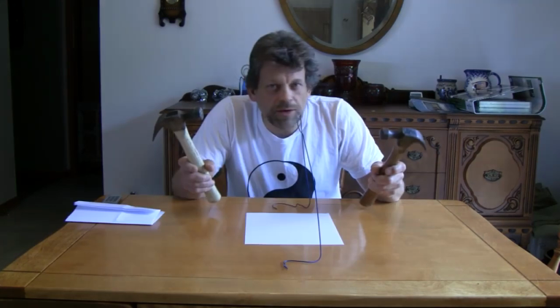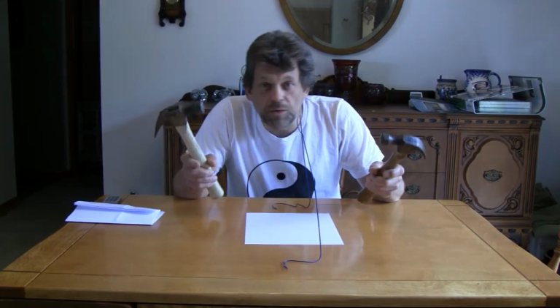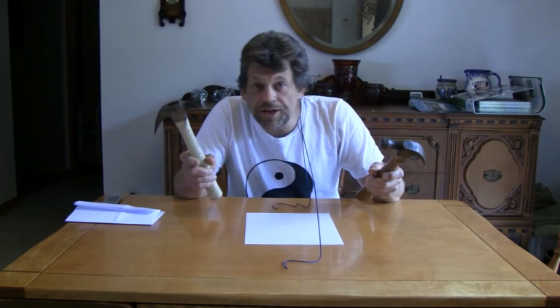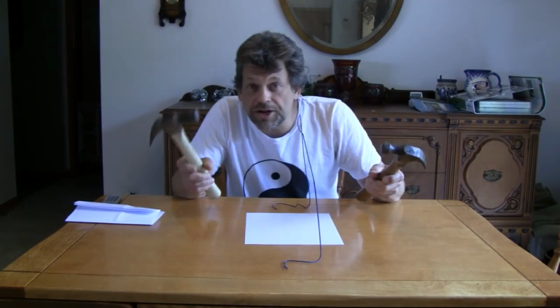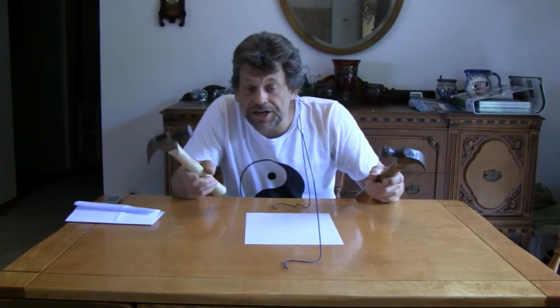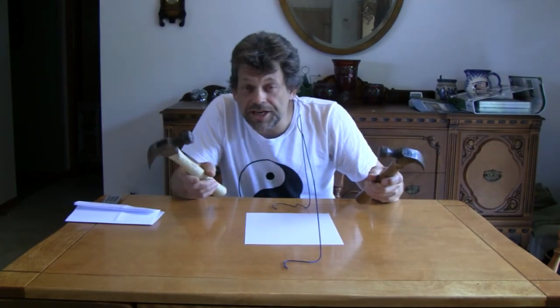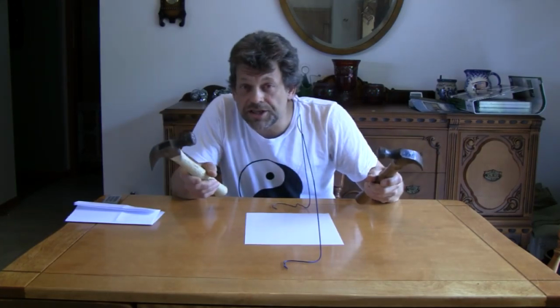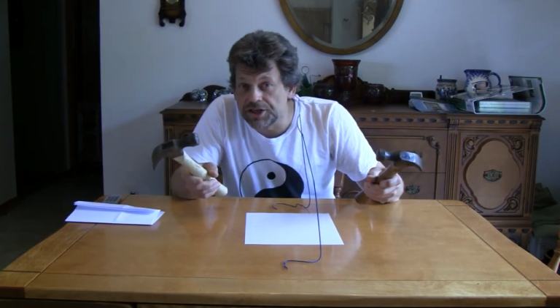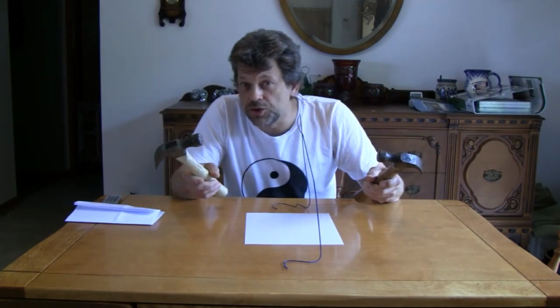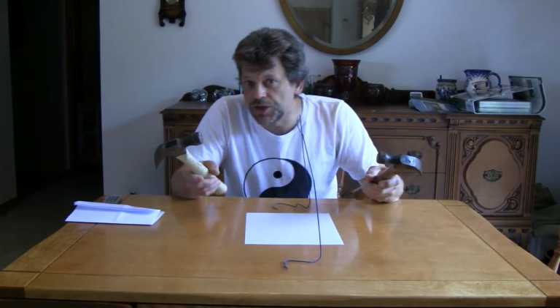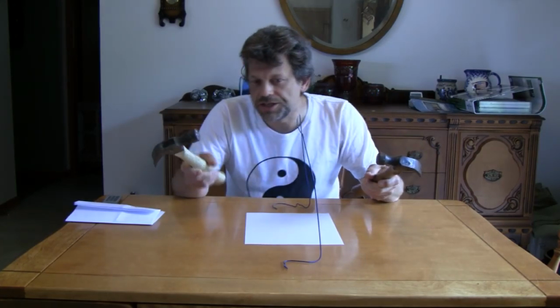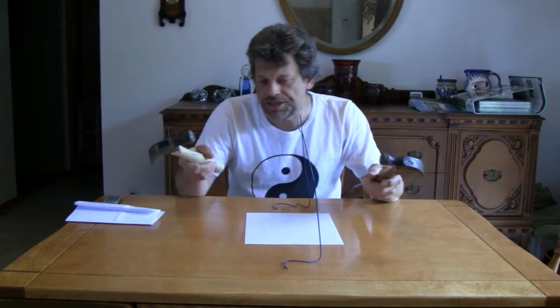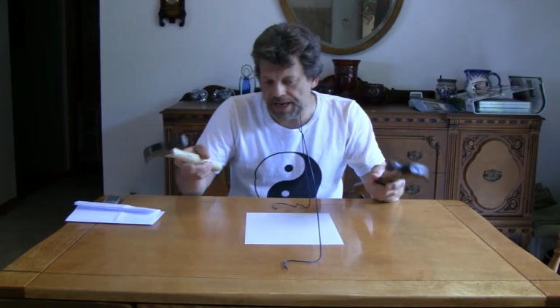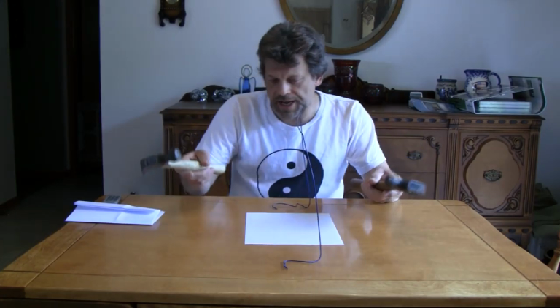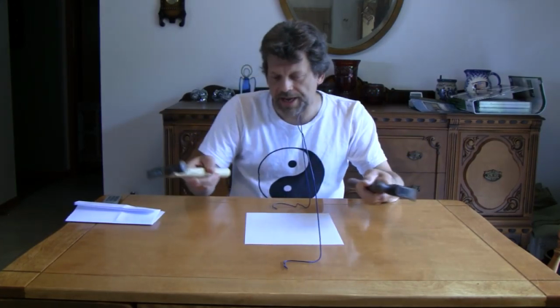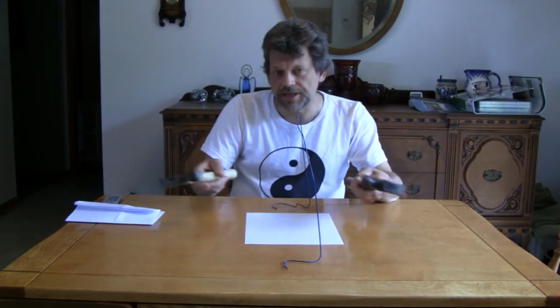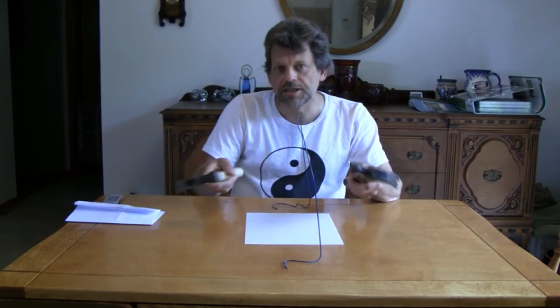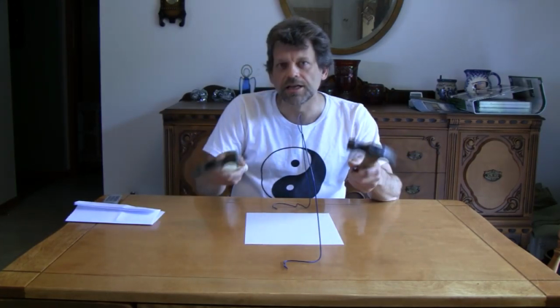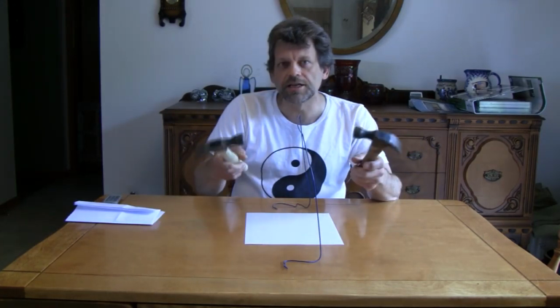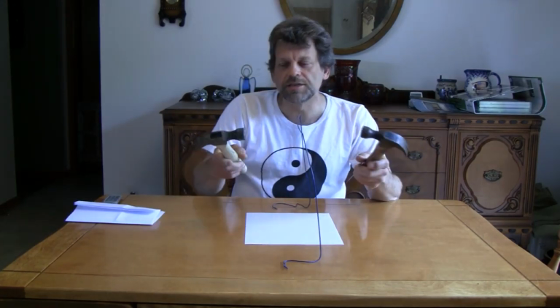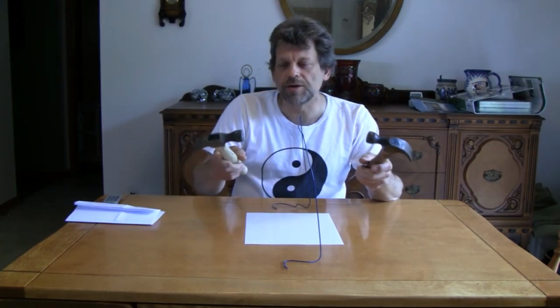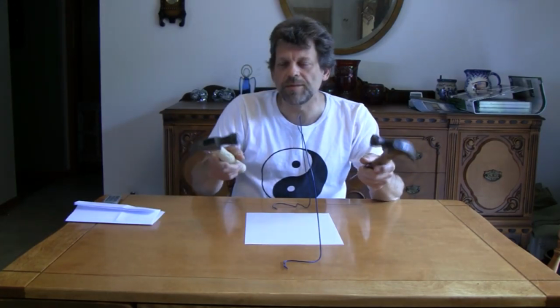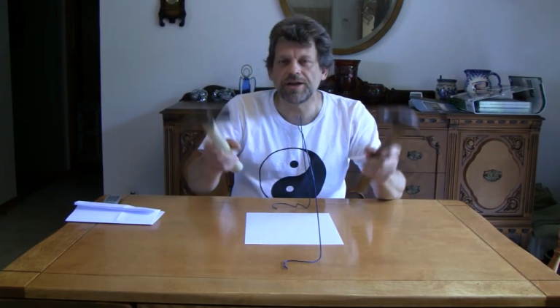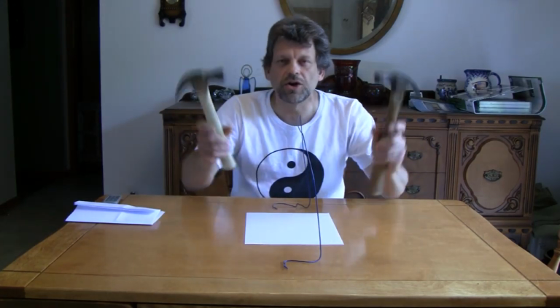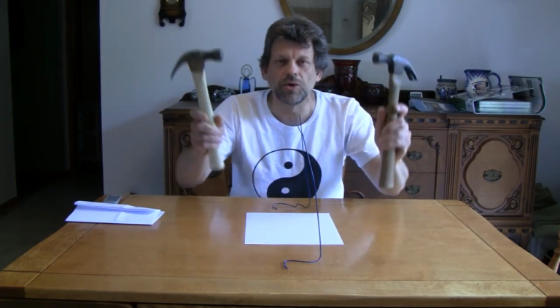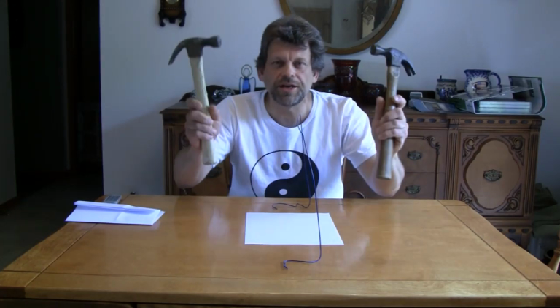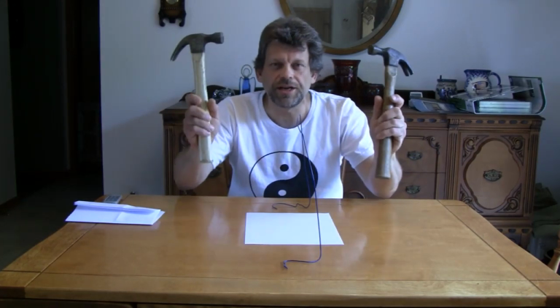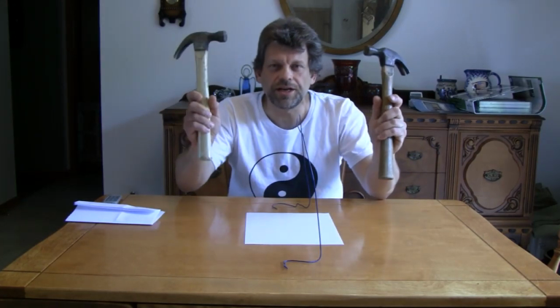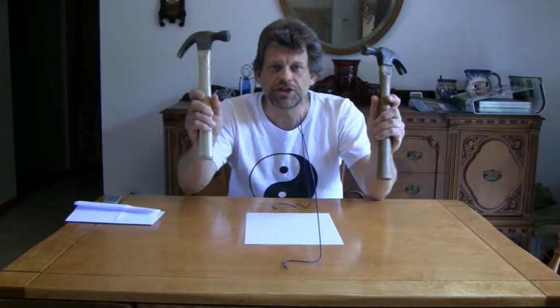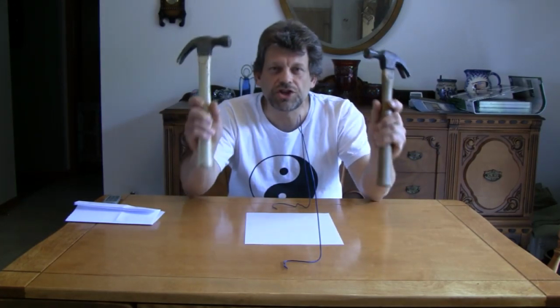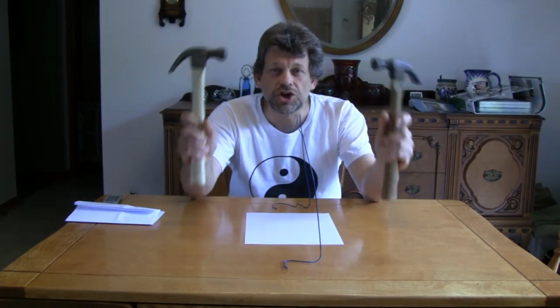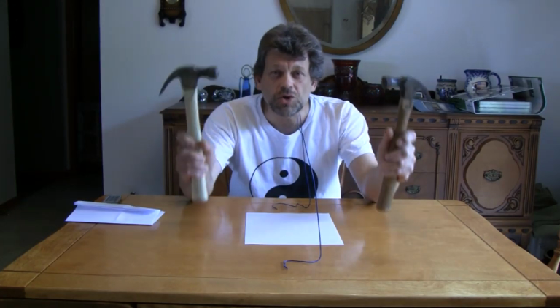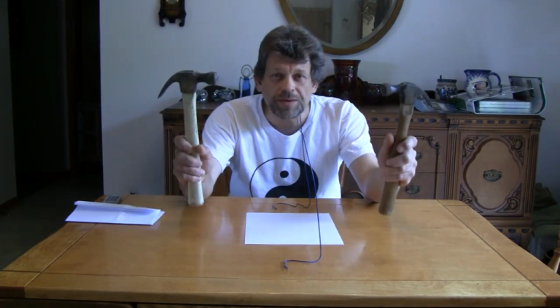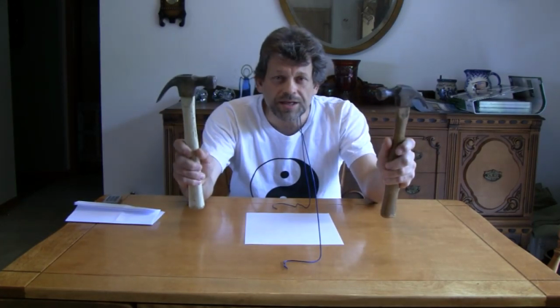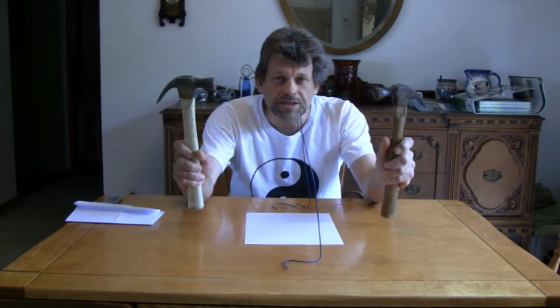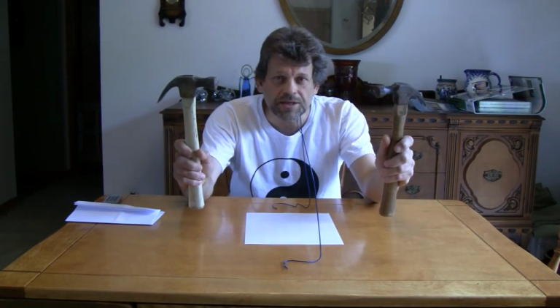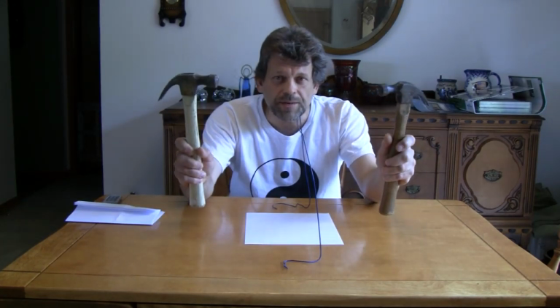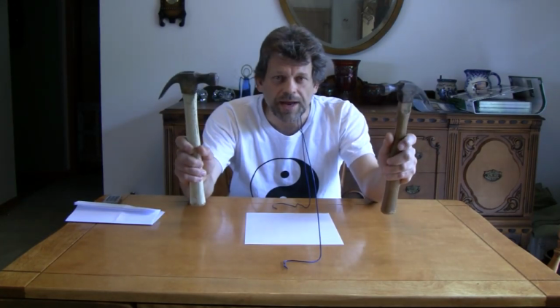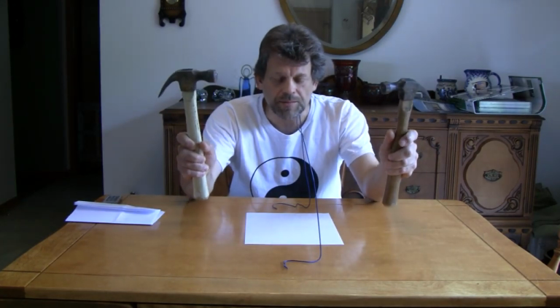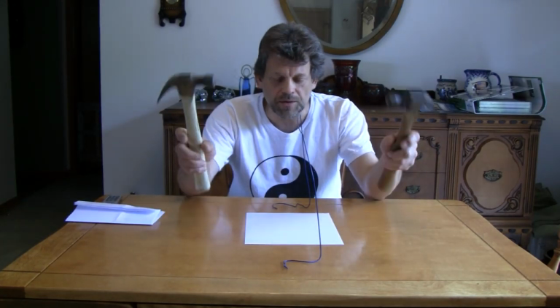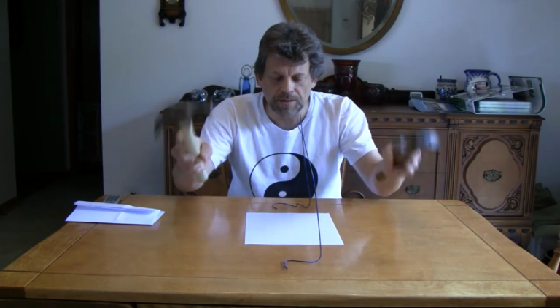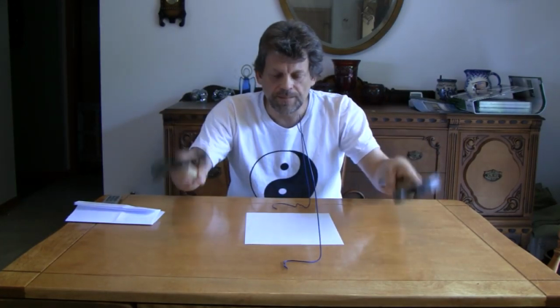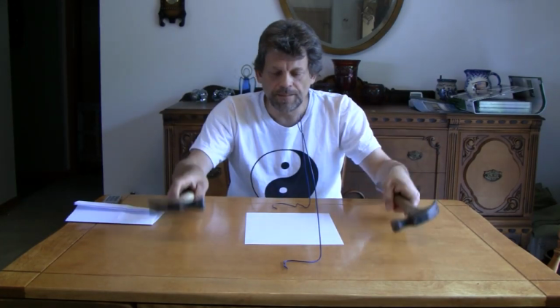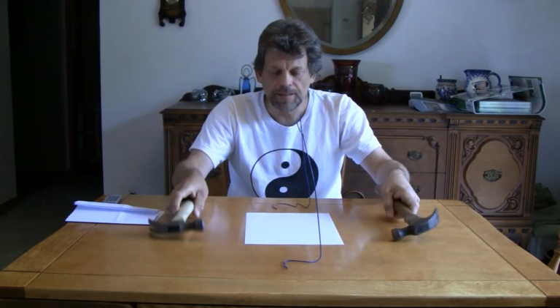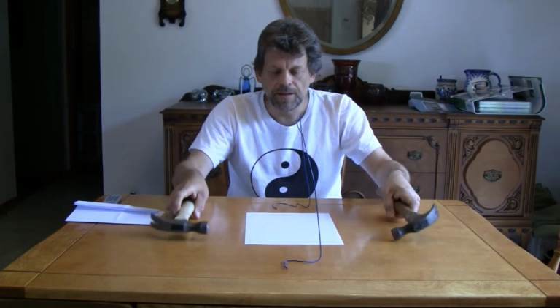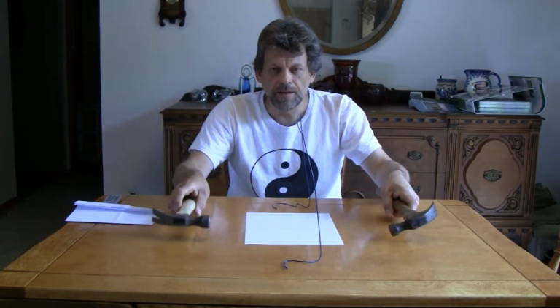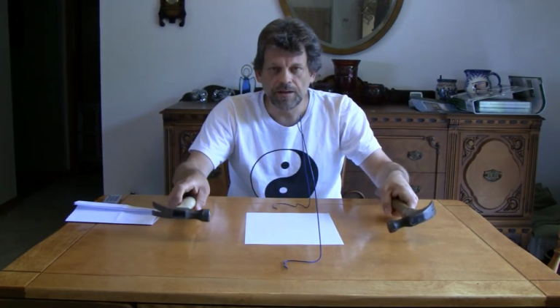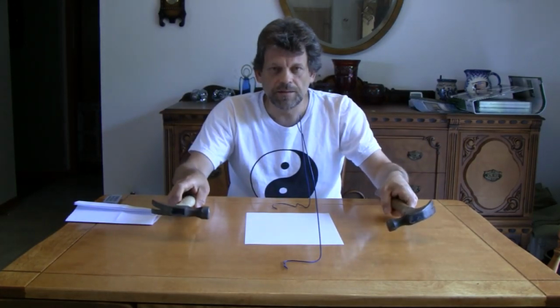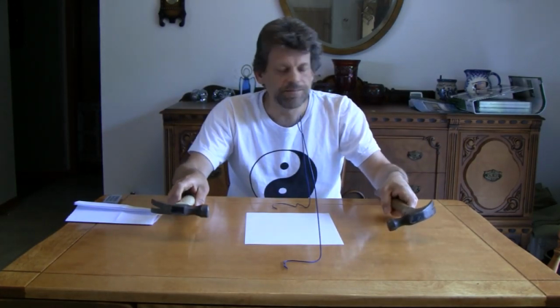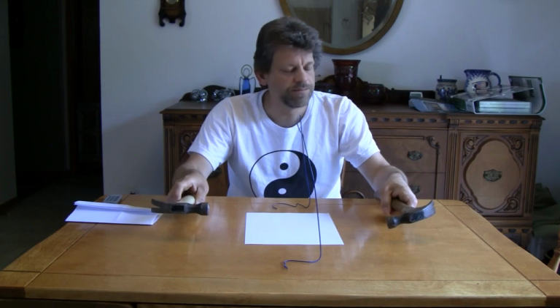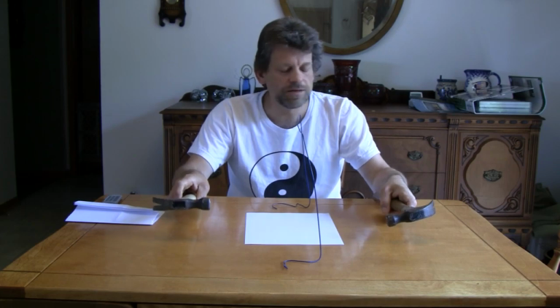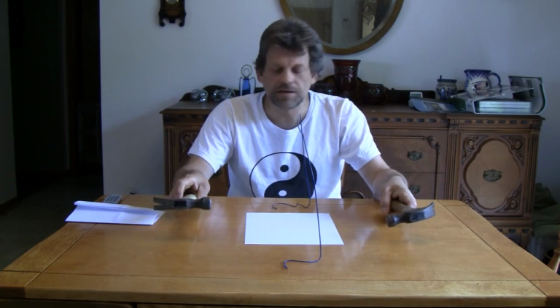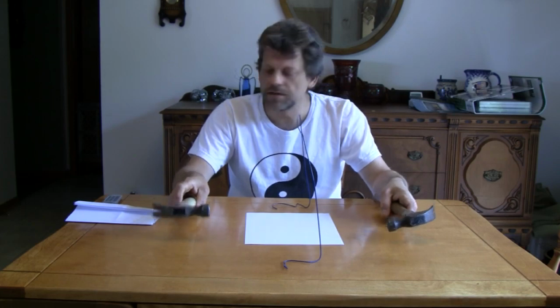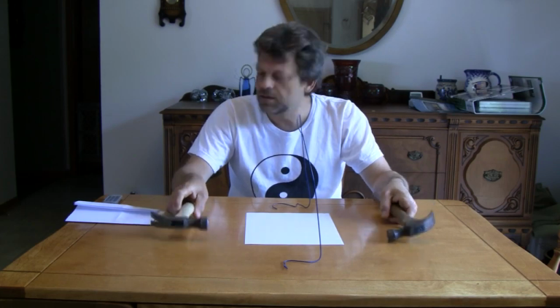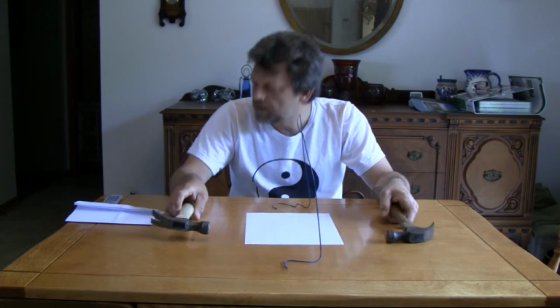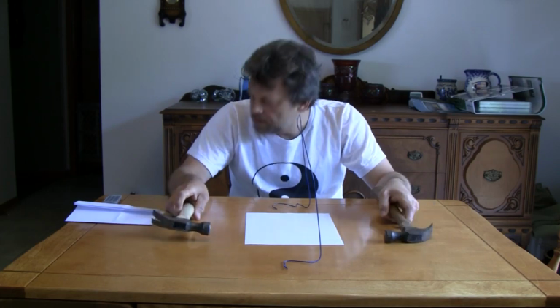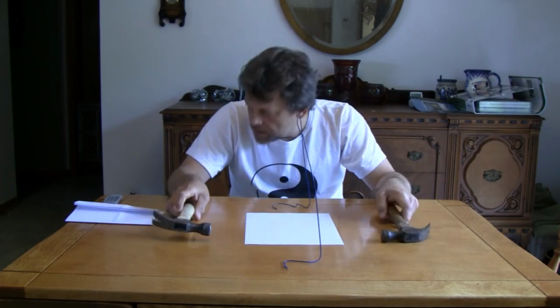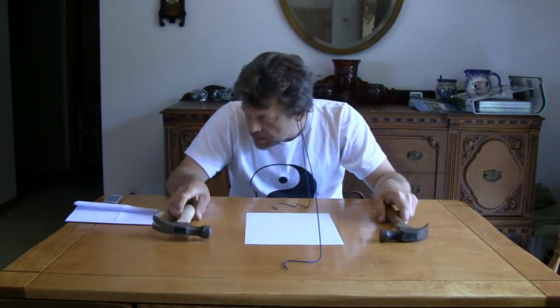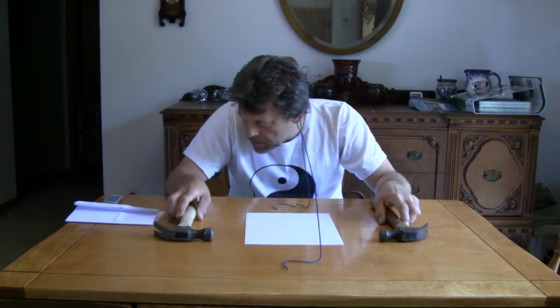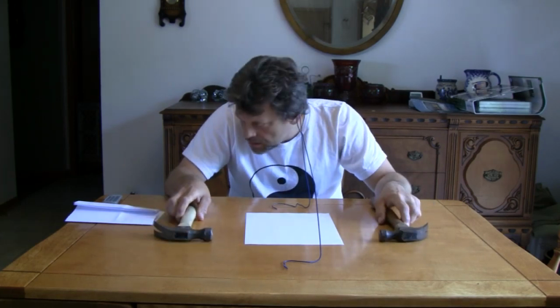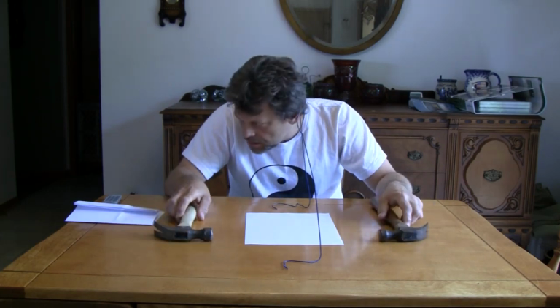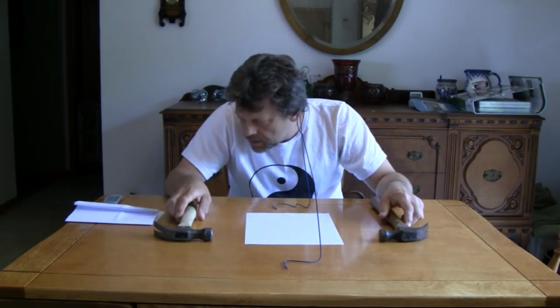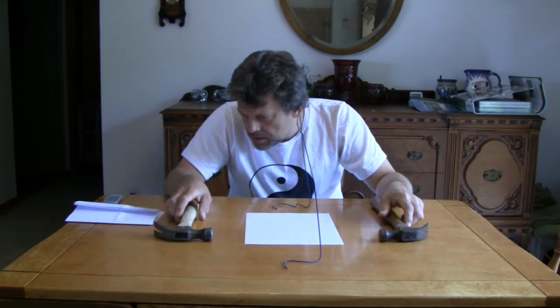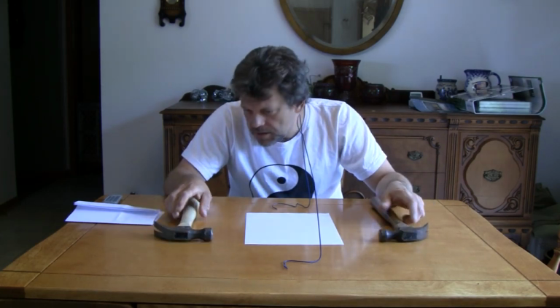What are you going to need to do today's little experiment? You're going to need two pieces of paper.